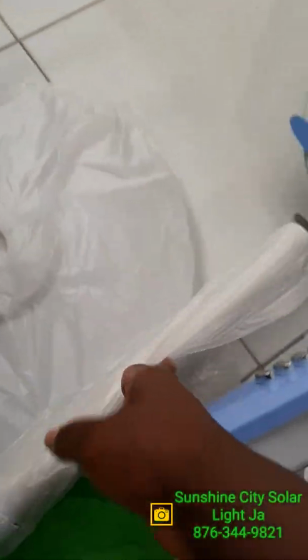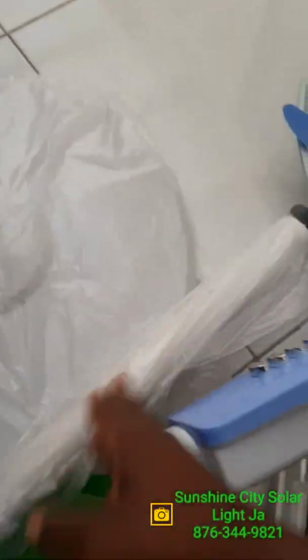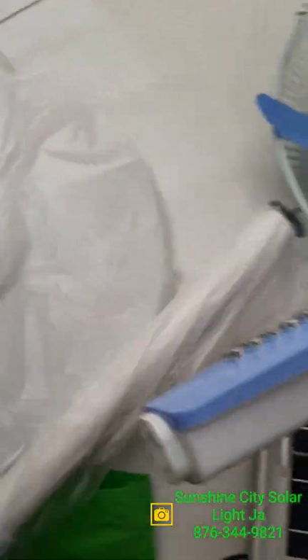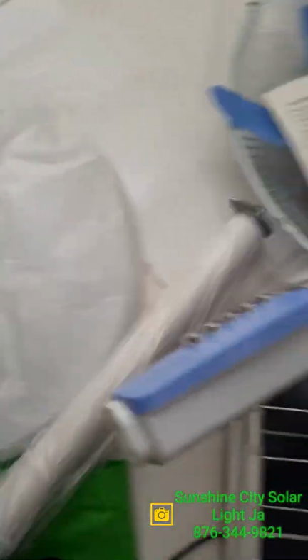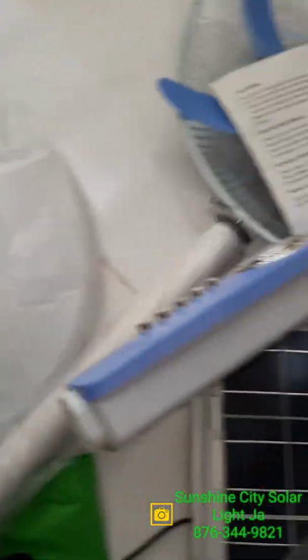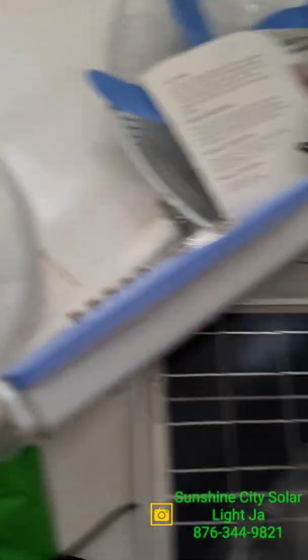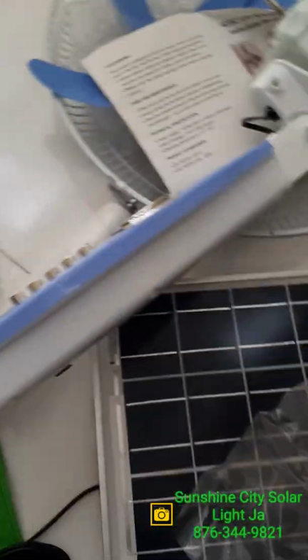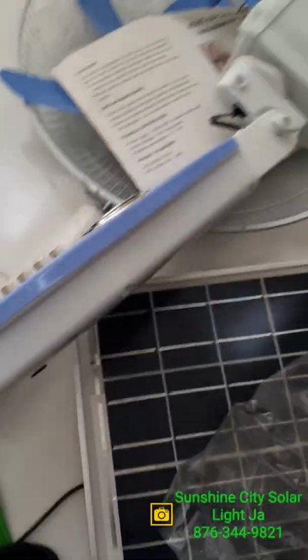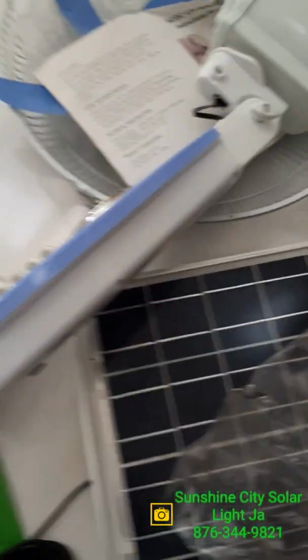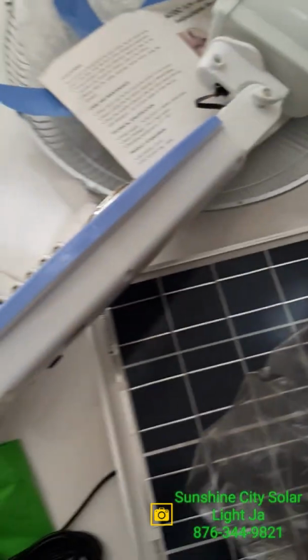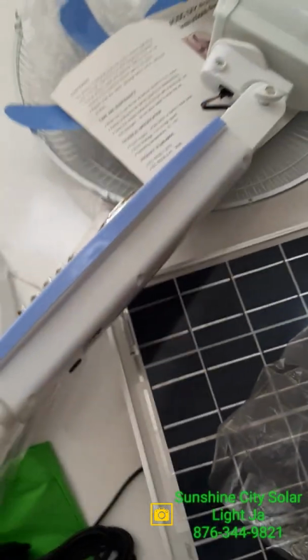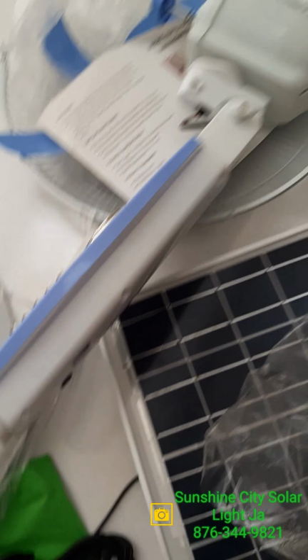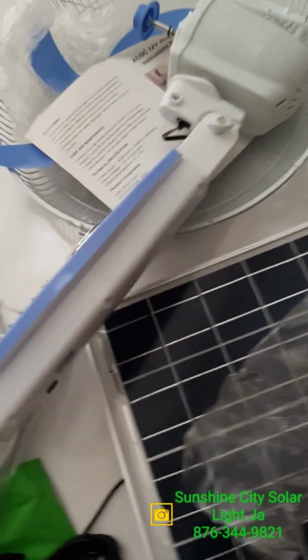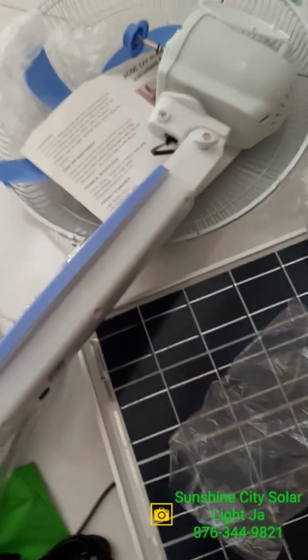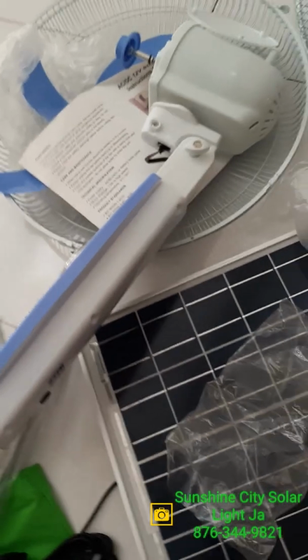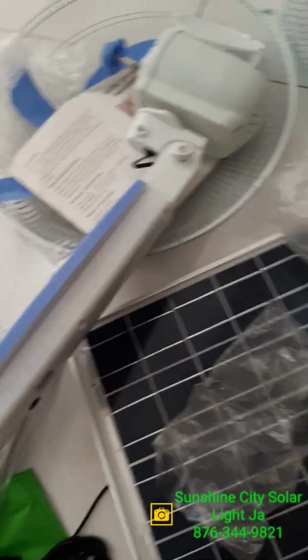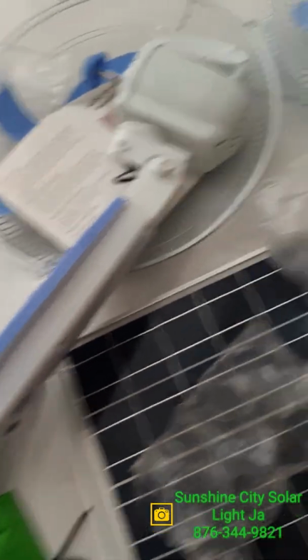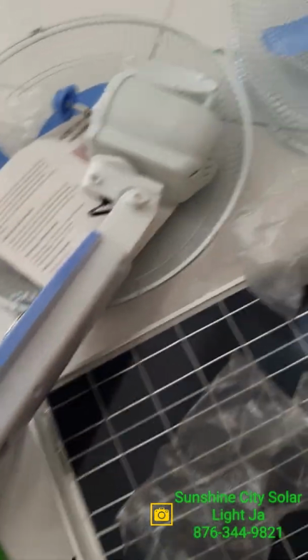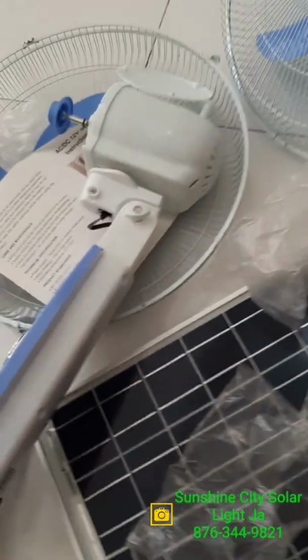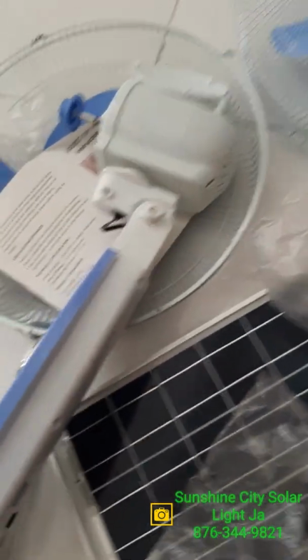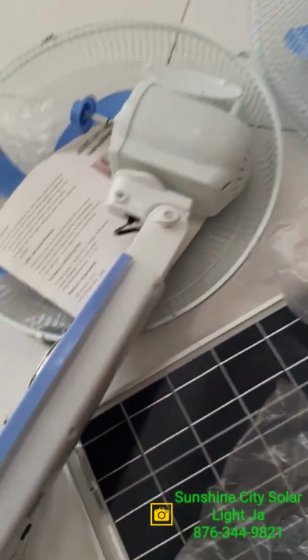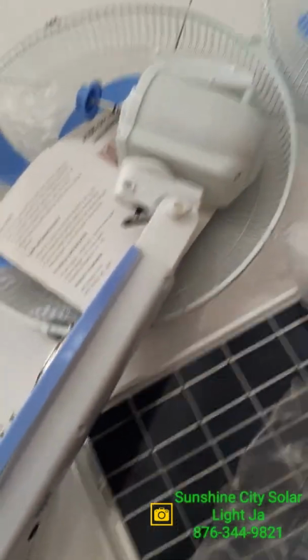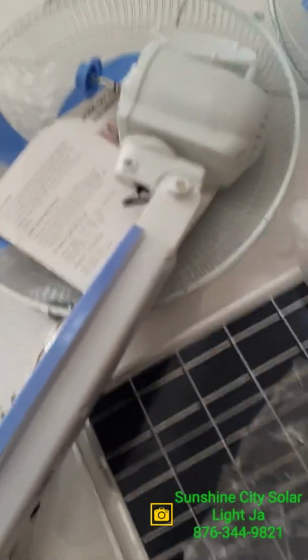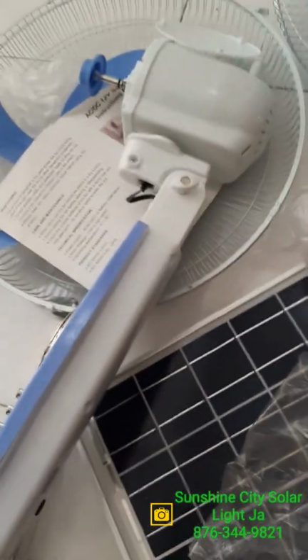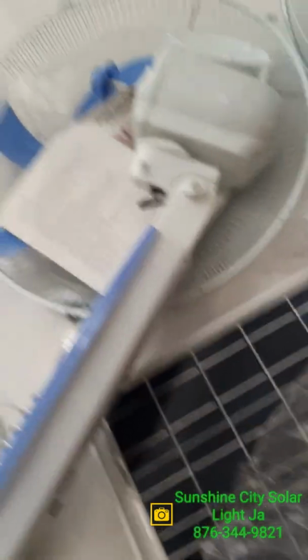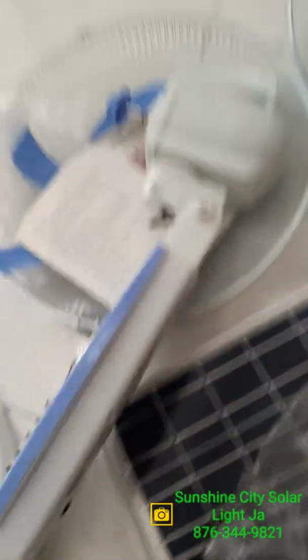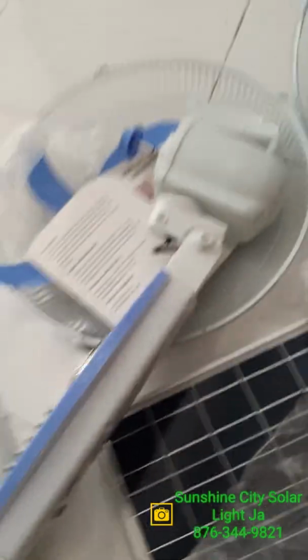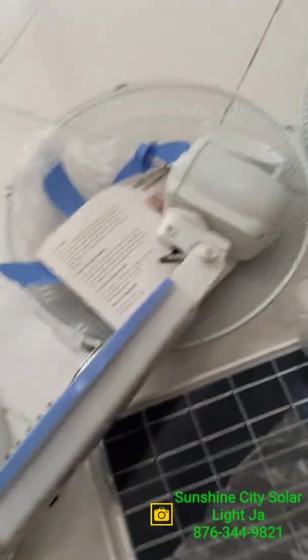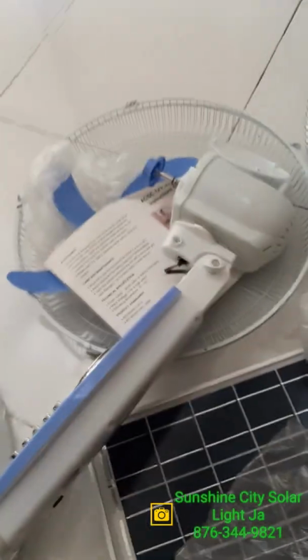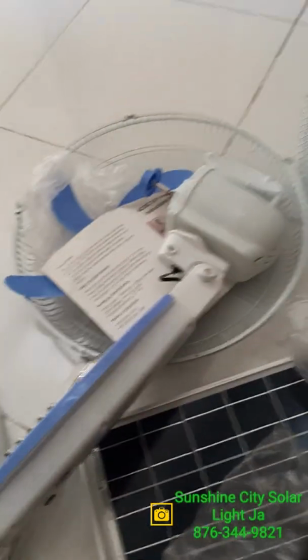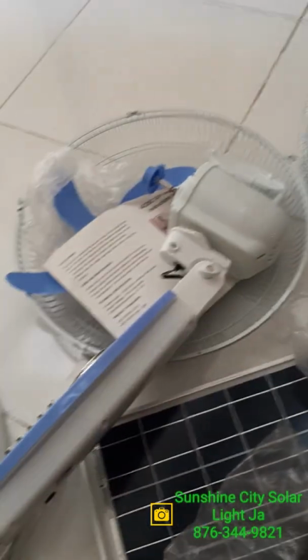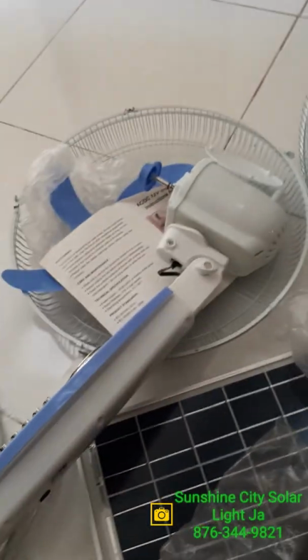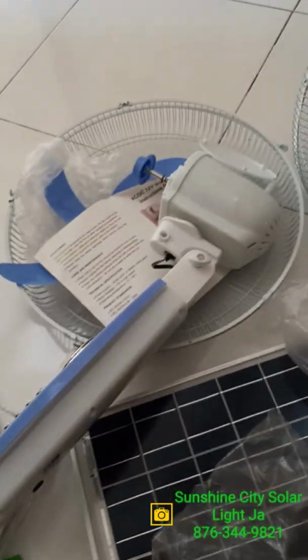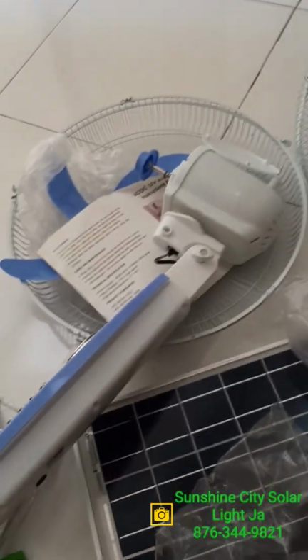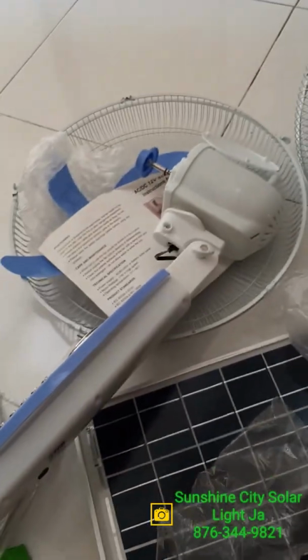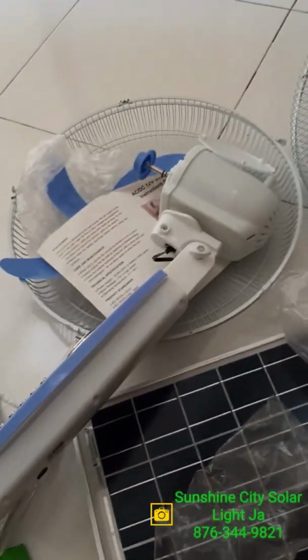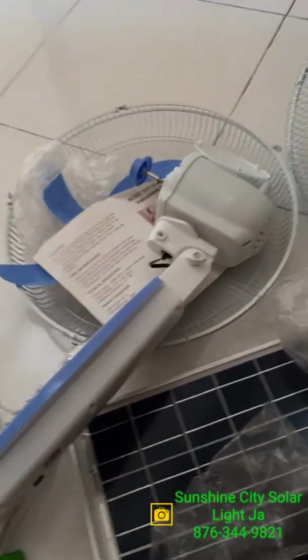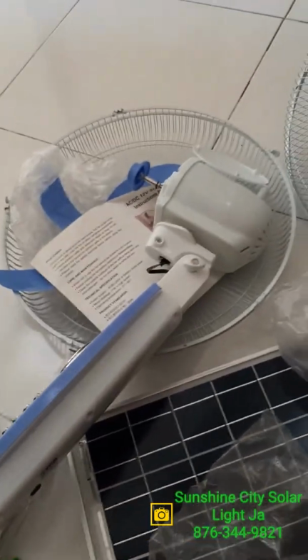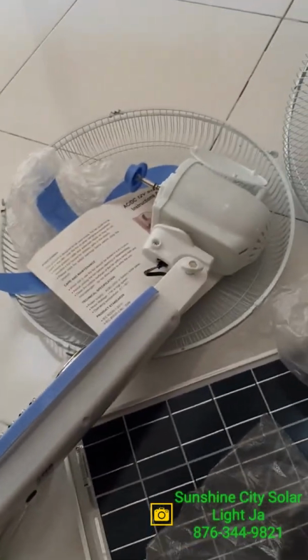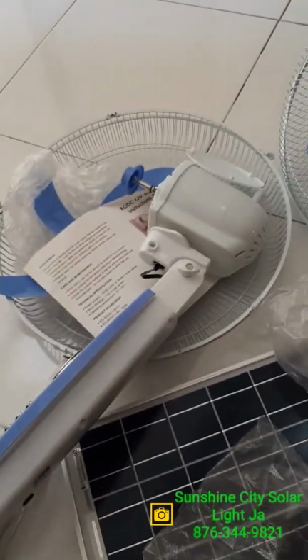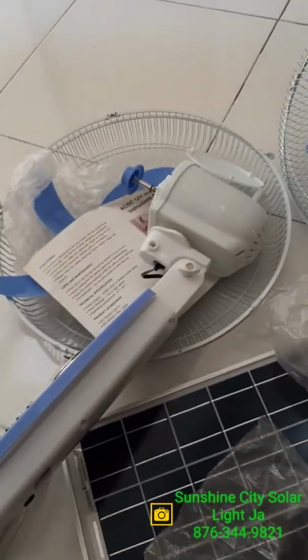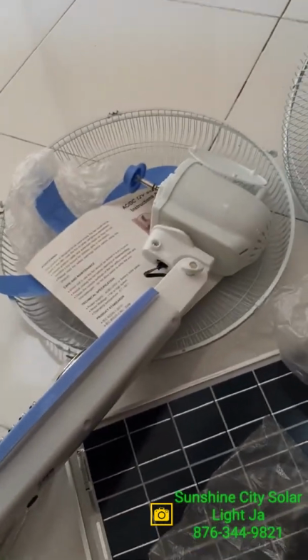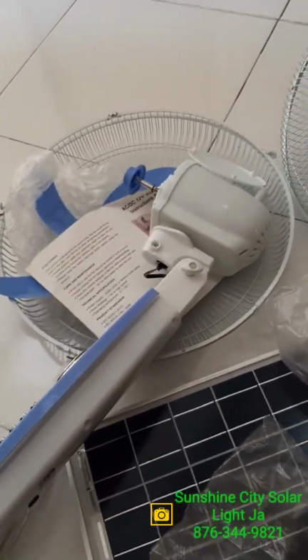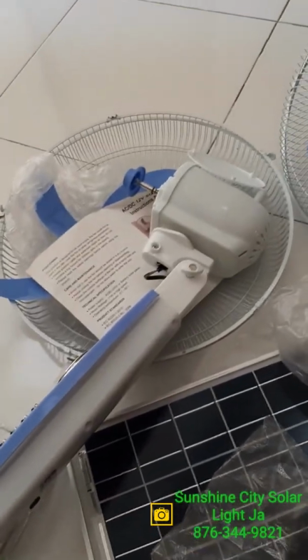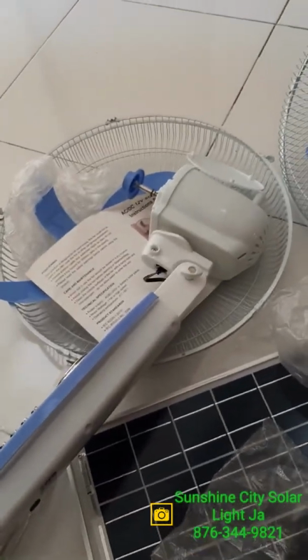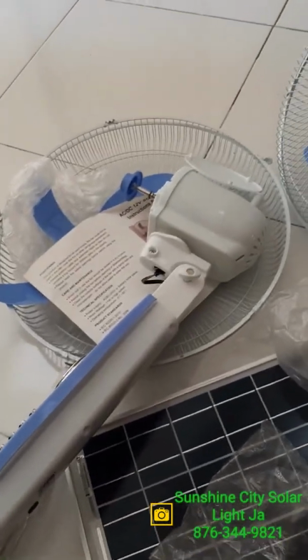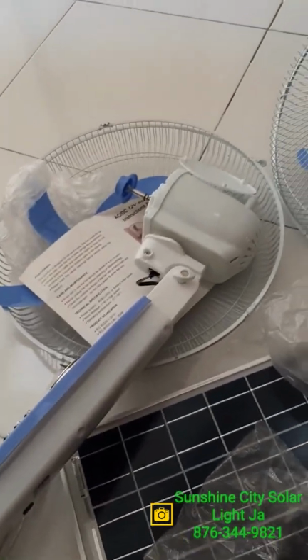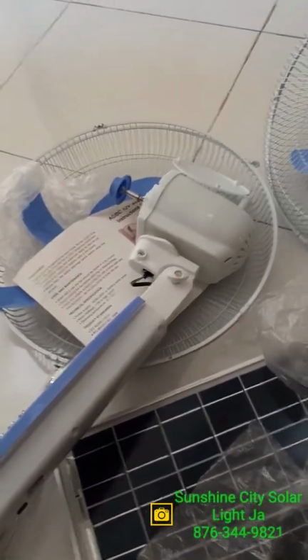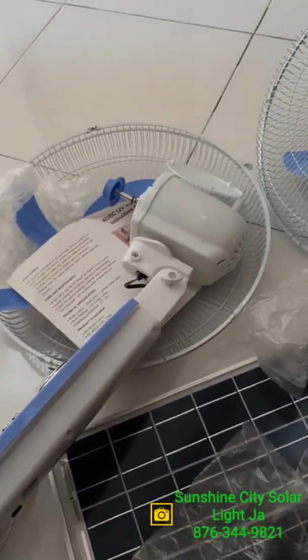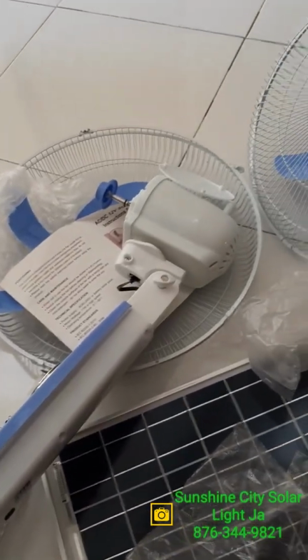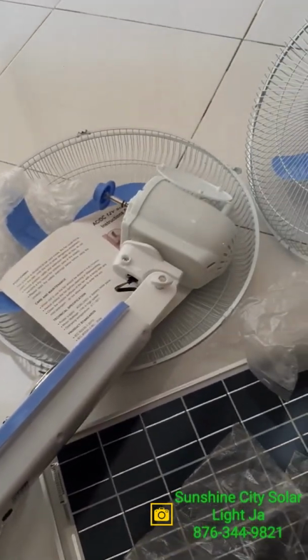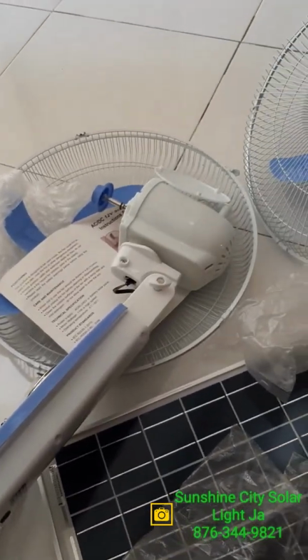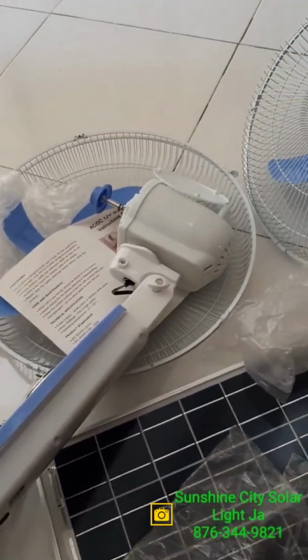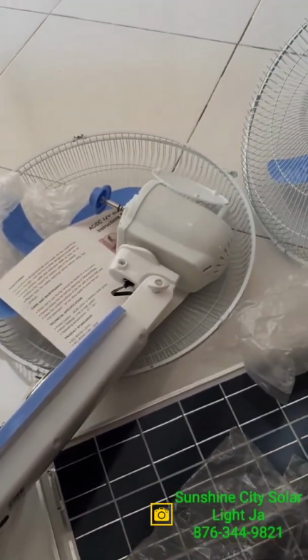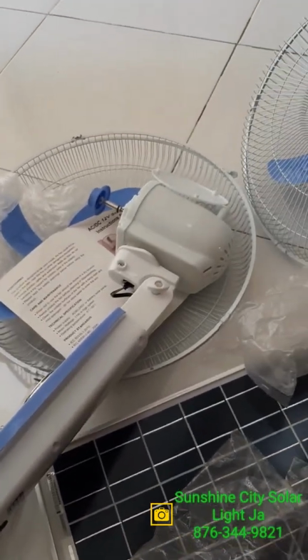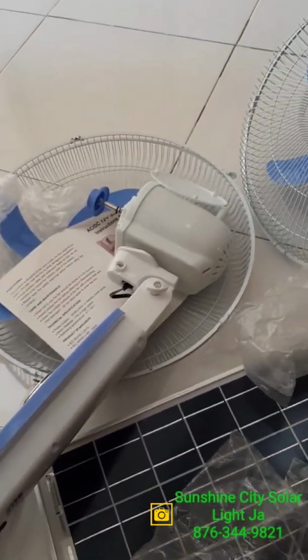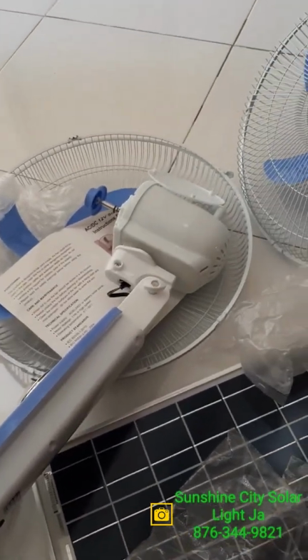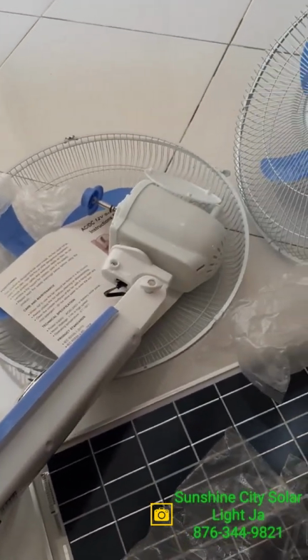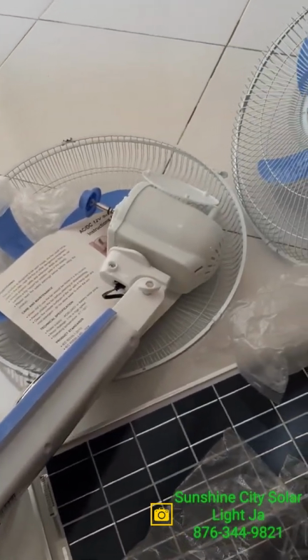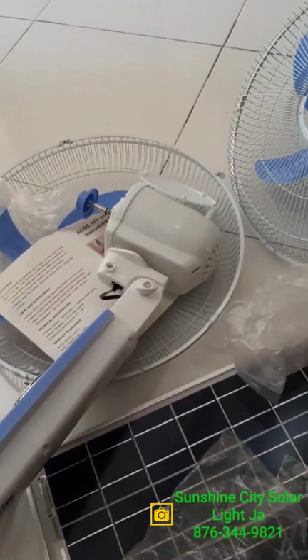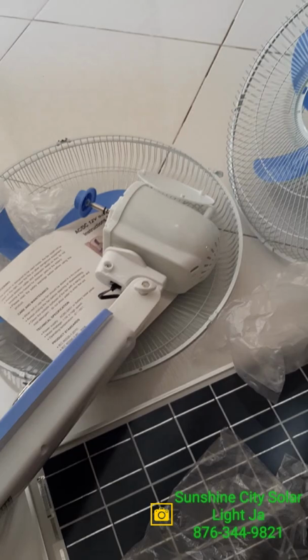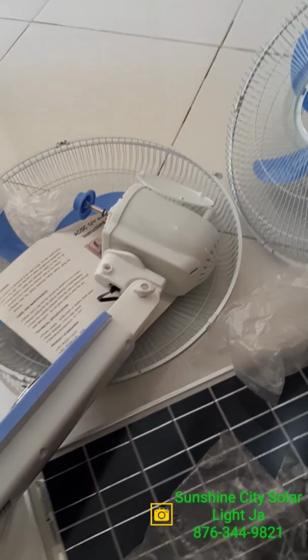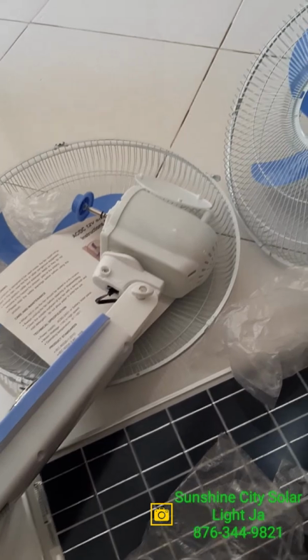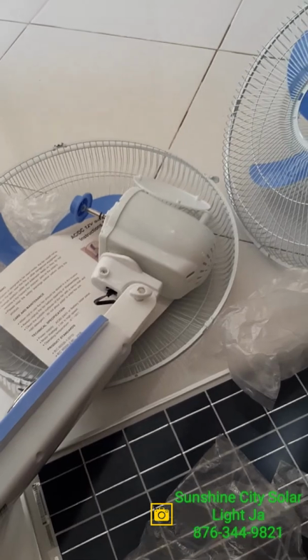It's very easy to put together — save you energy, save you on your electricity bill.